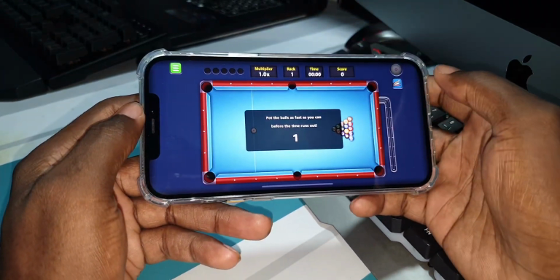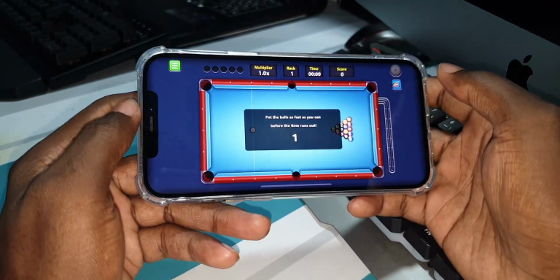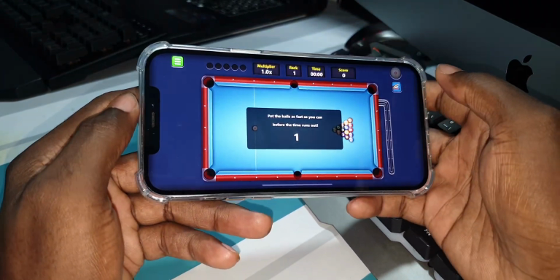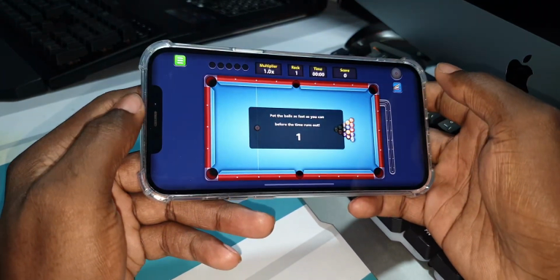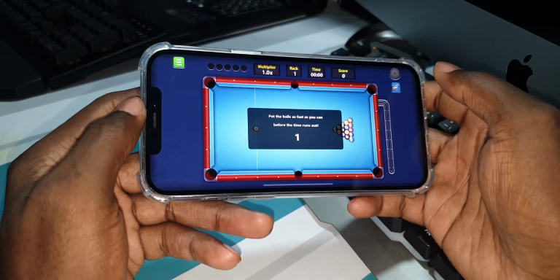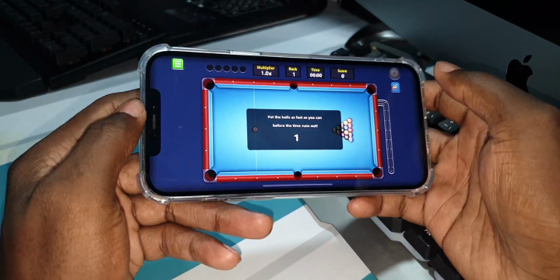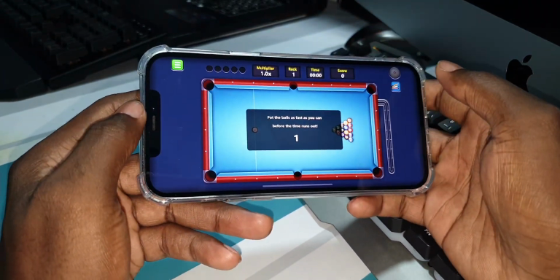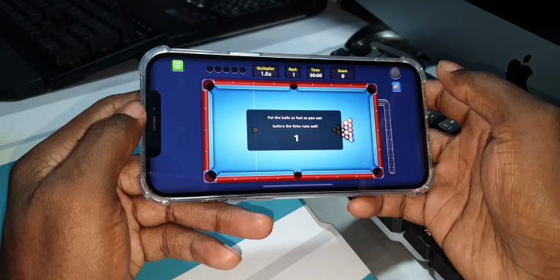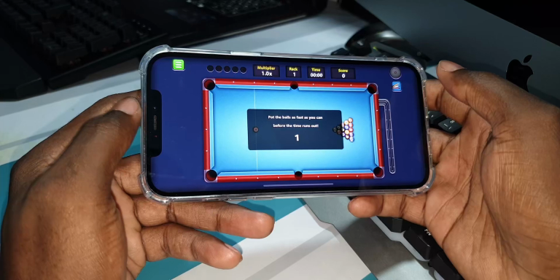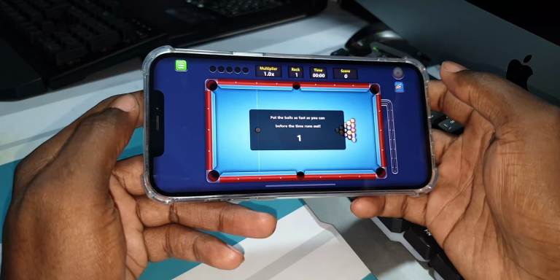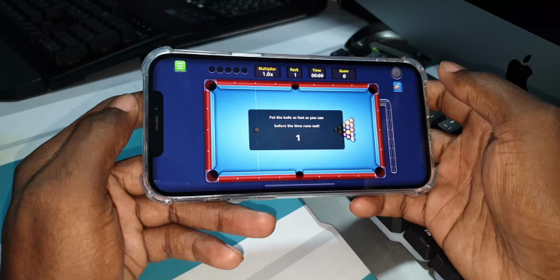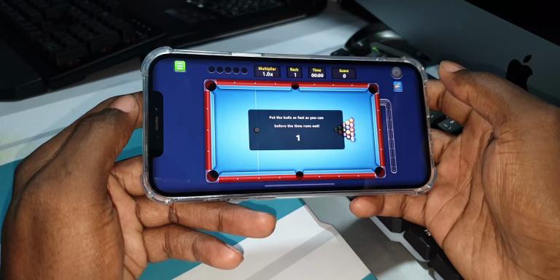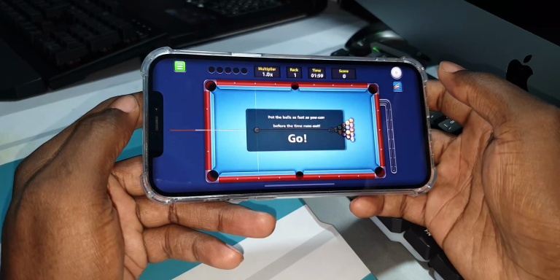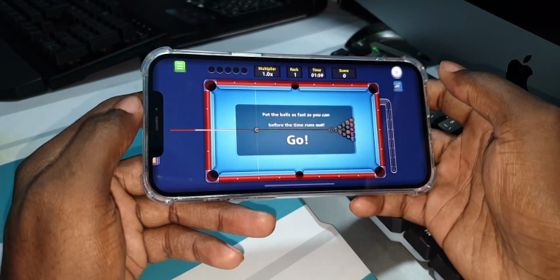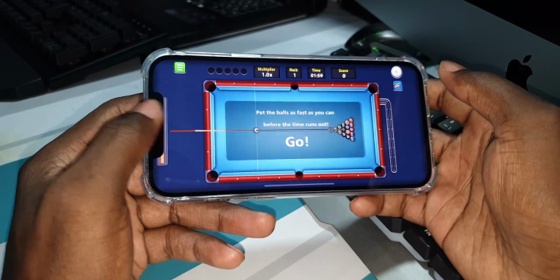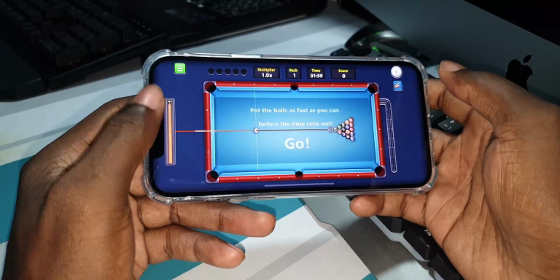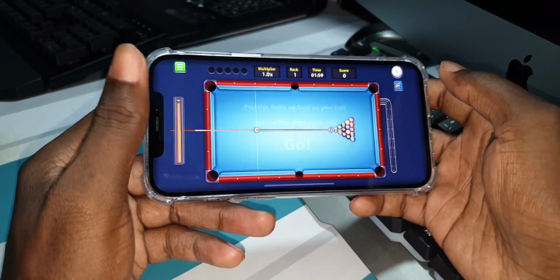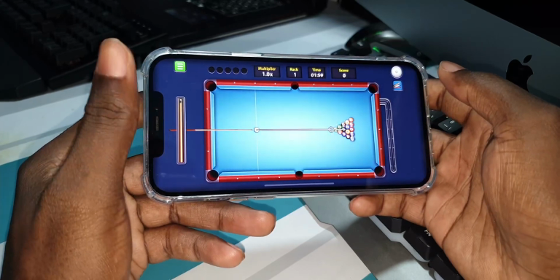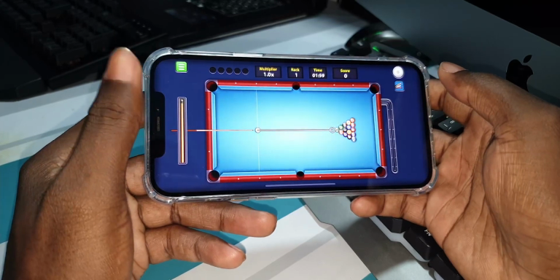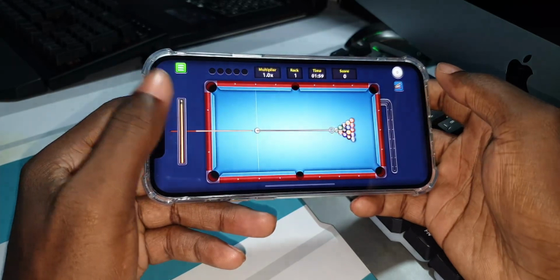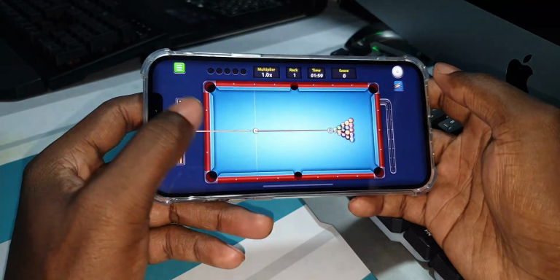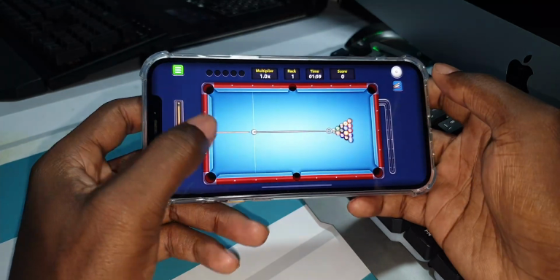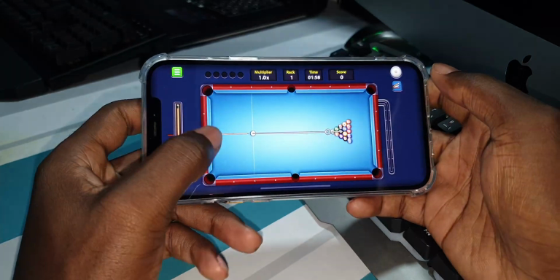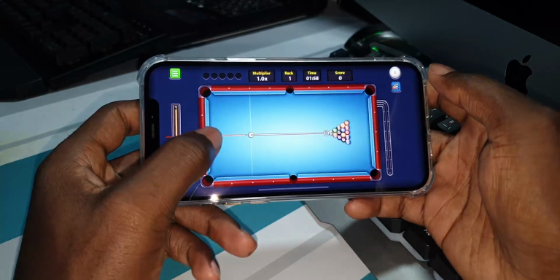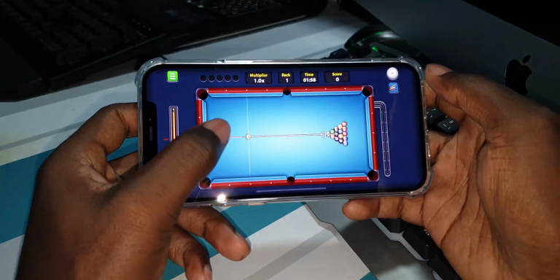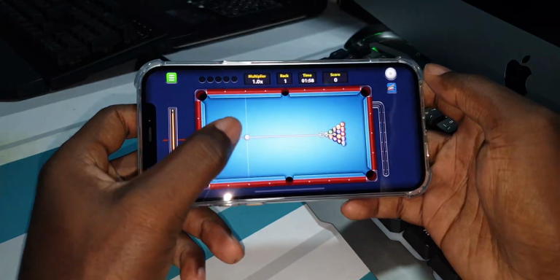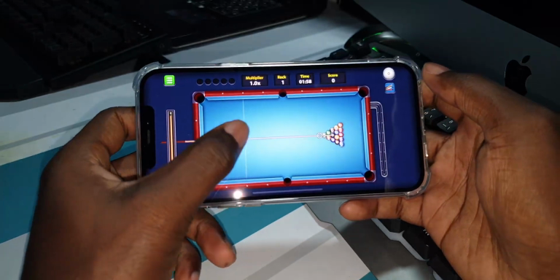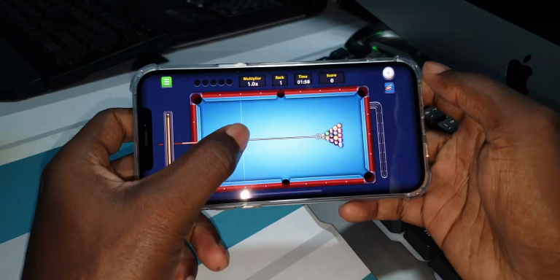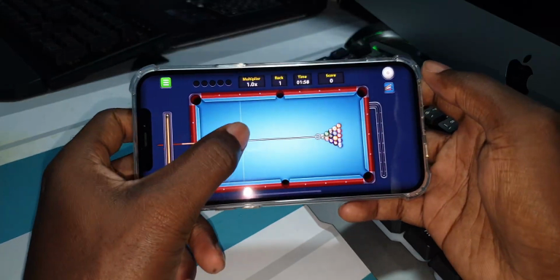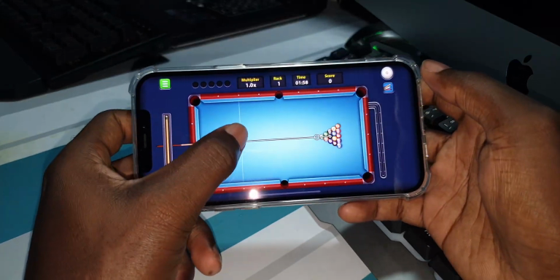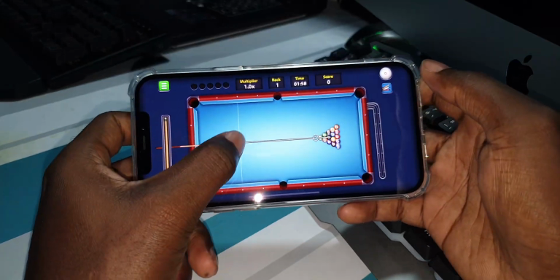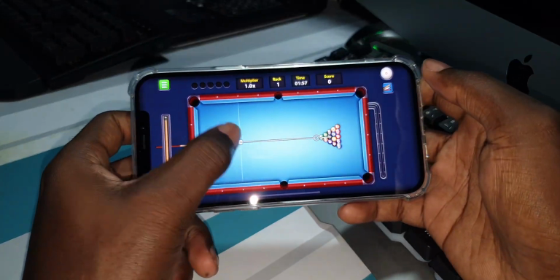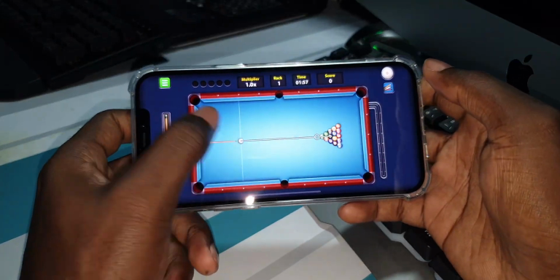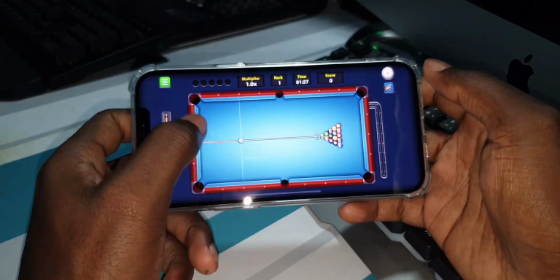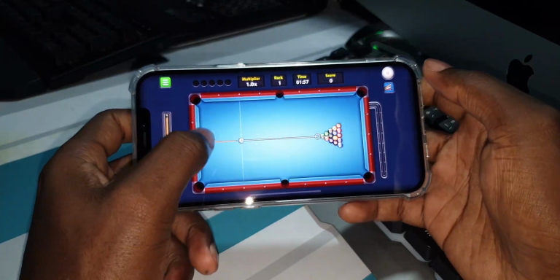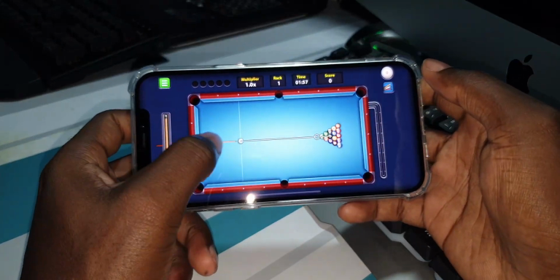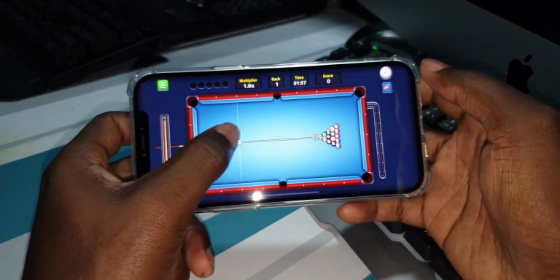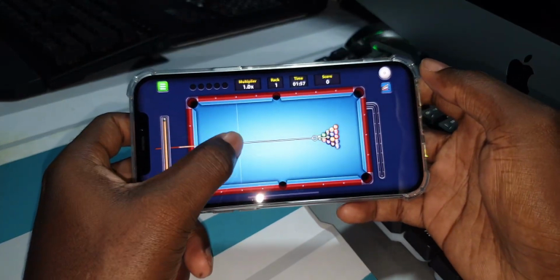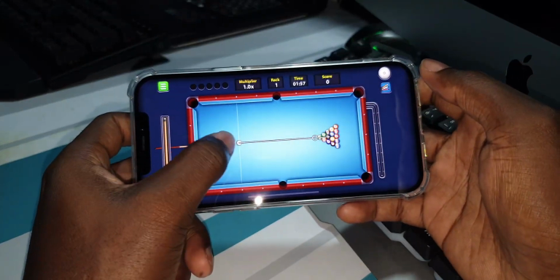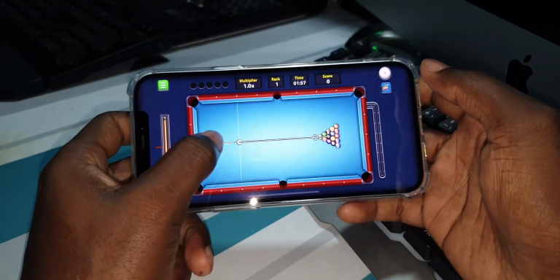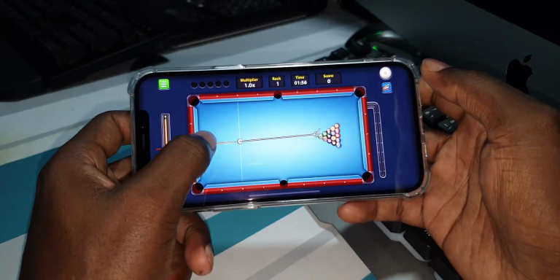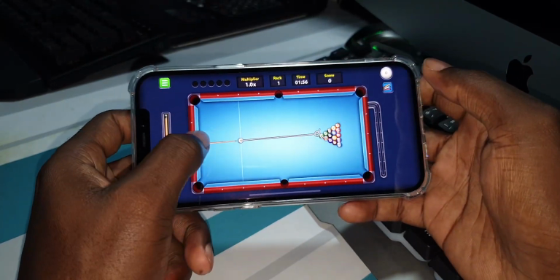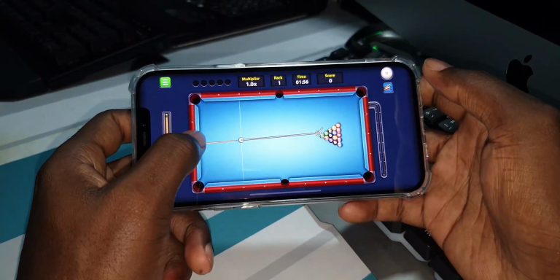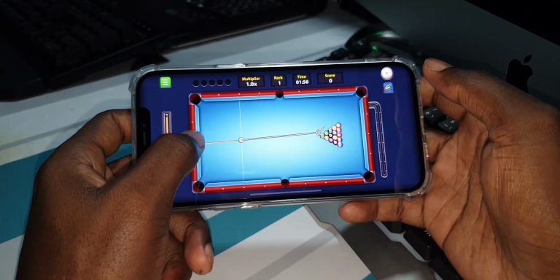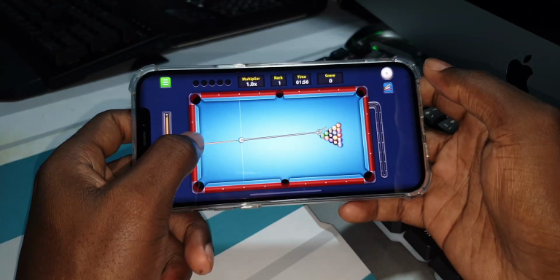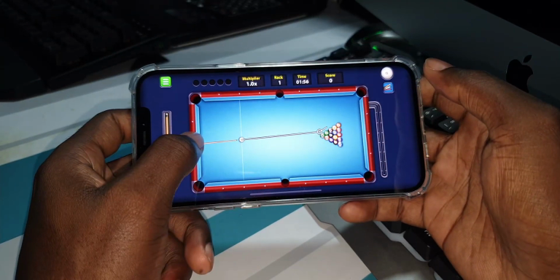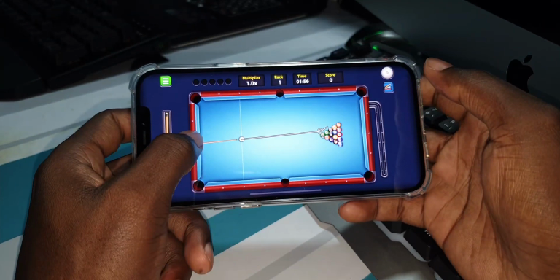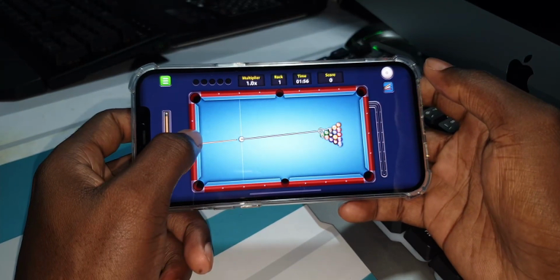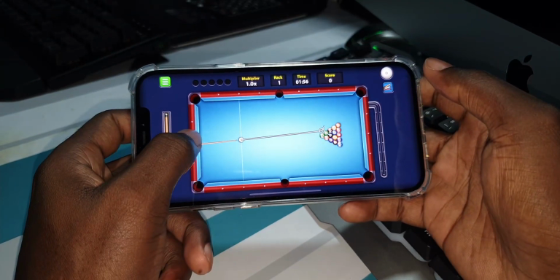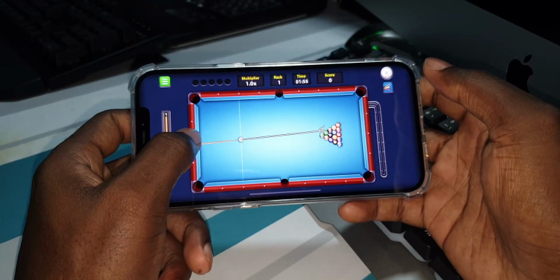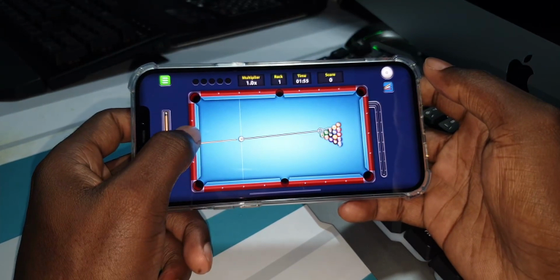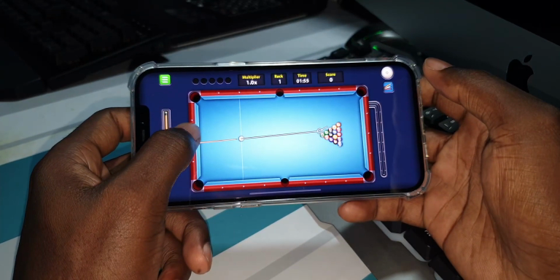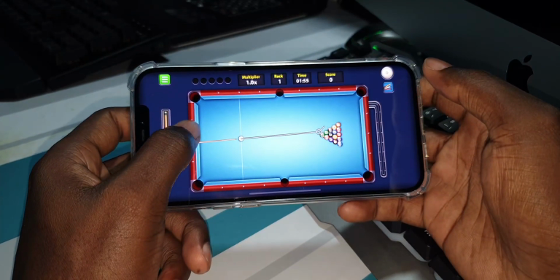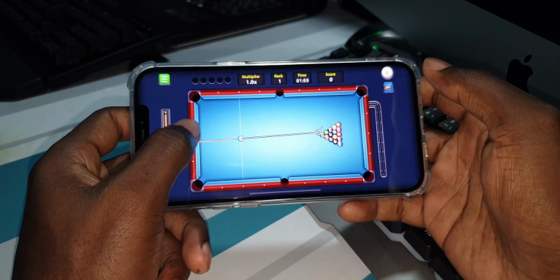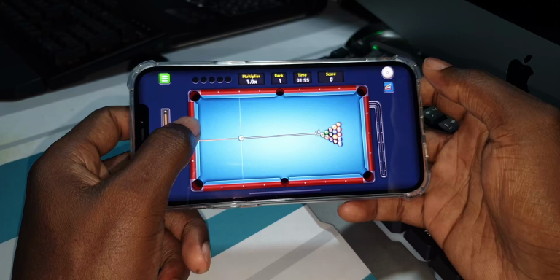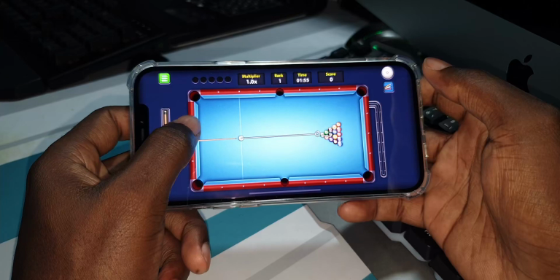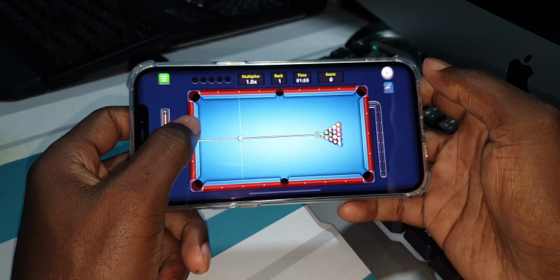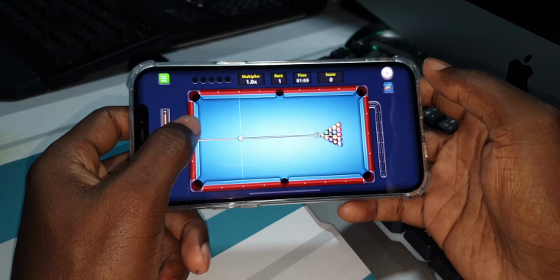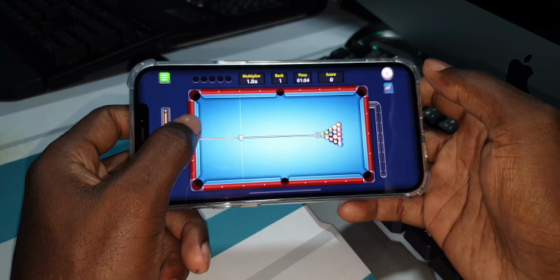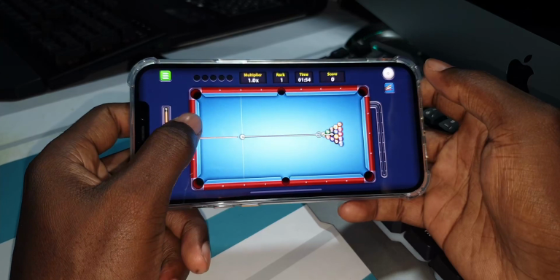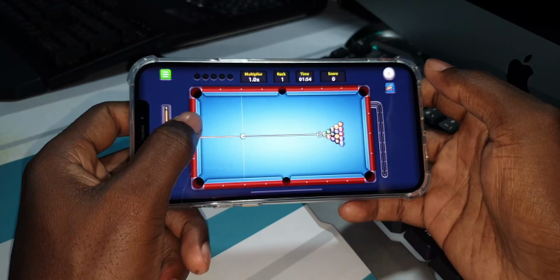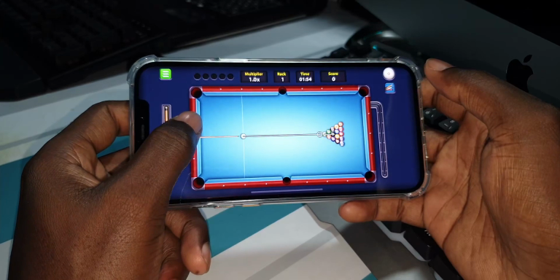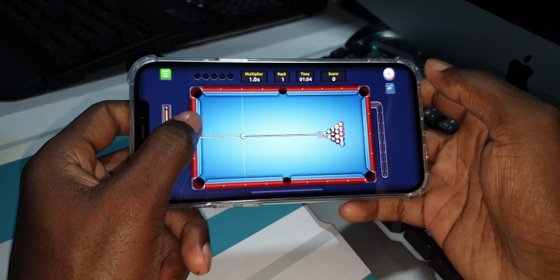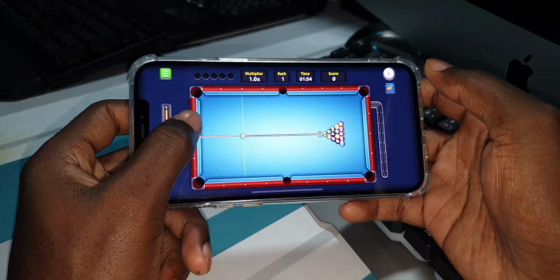Whatever, you can do it. Let's test — and you can move.